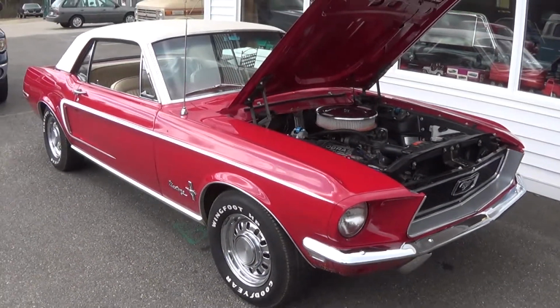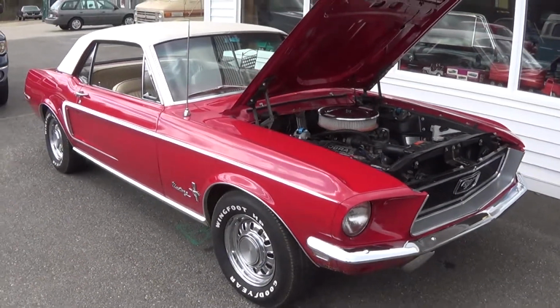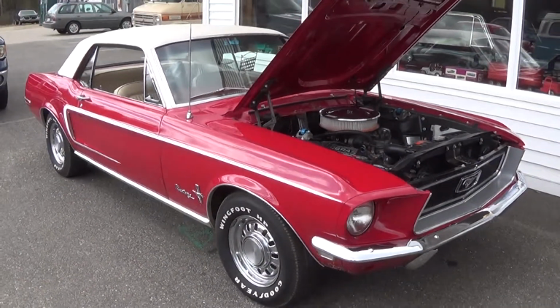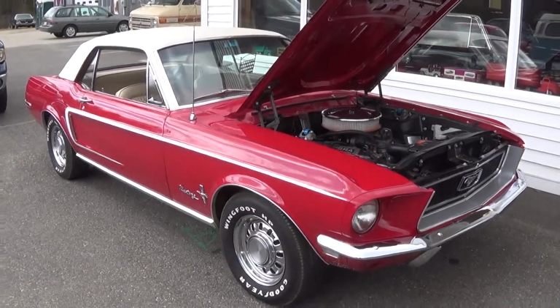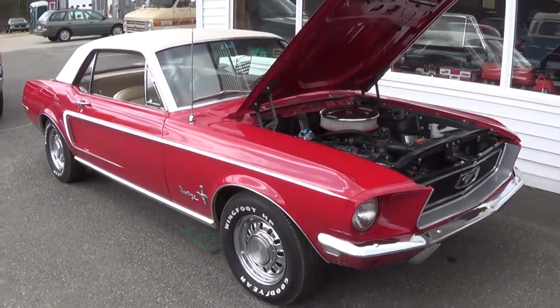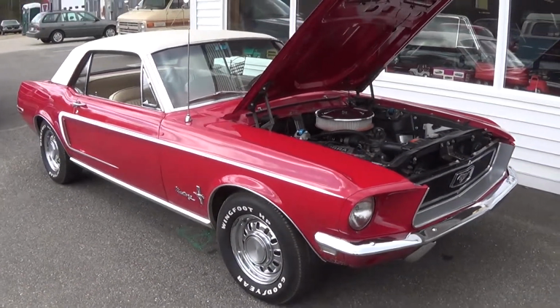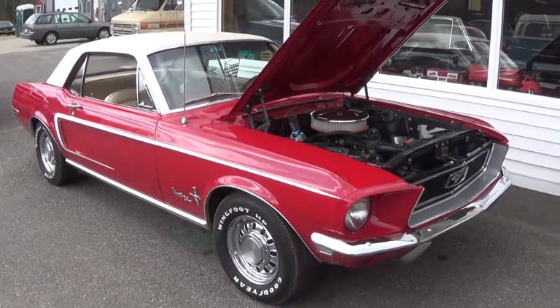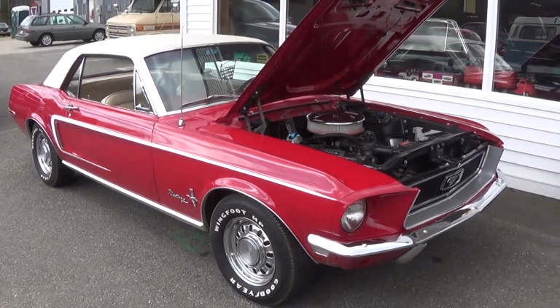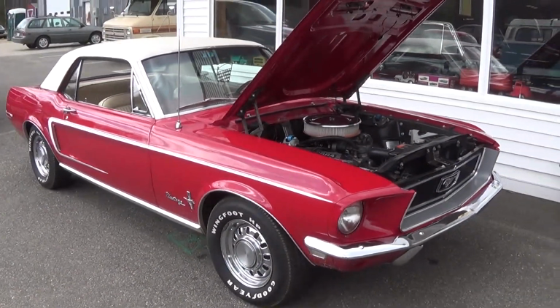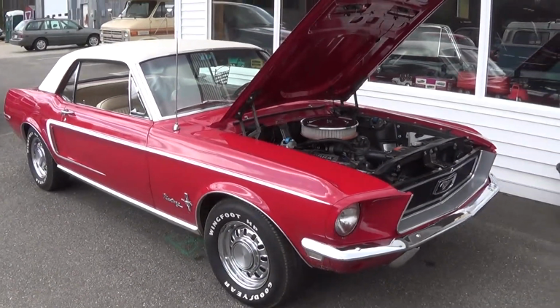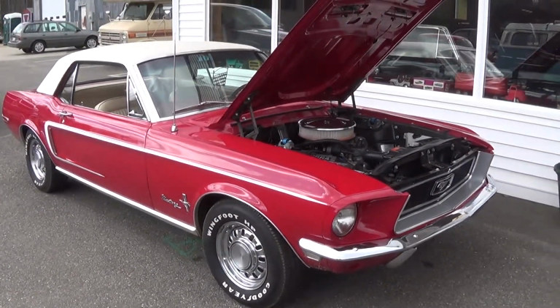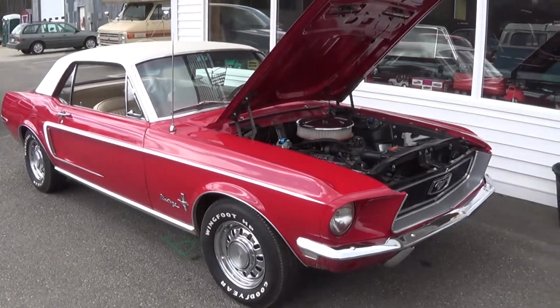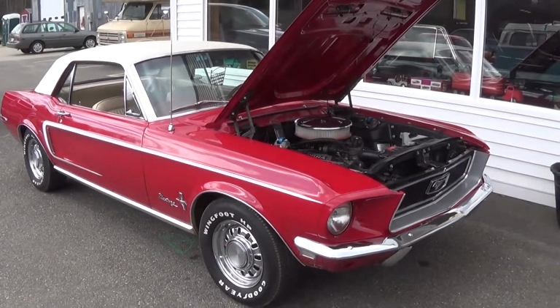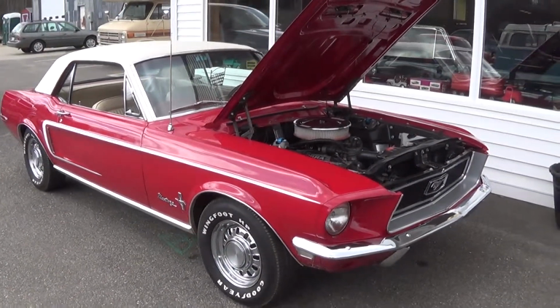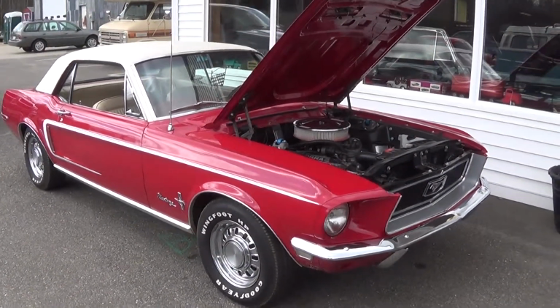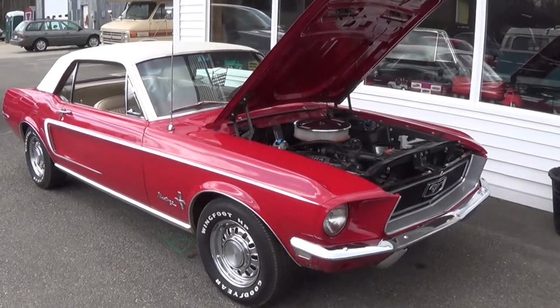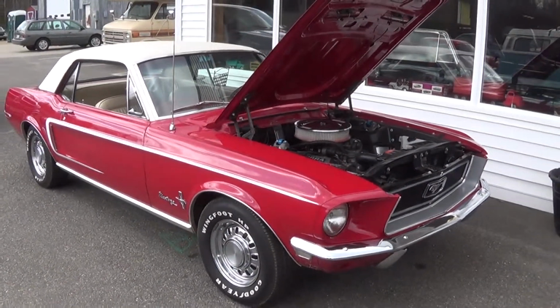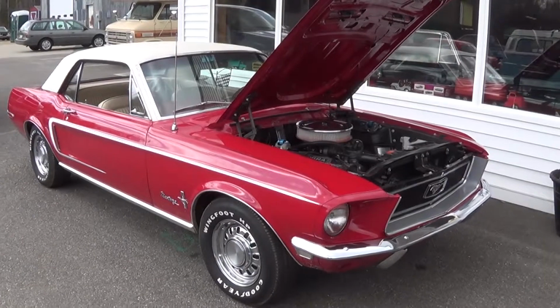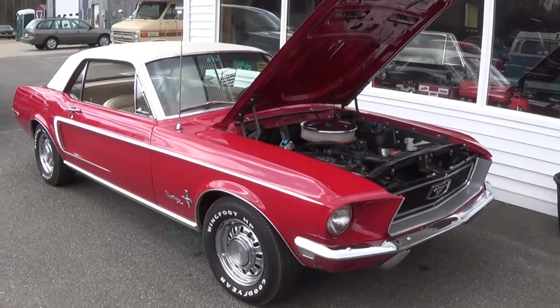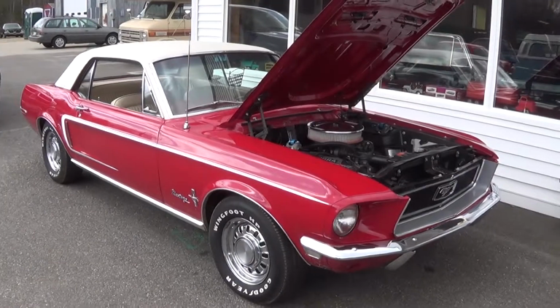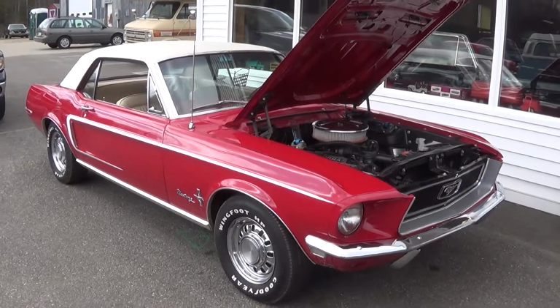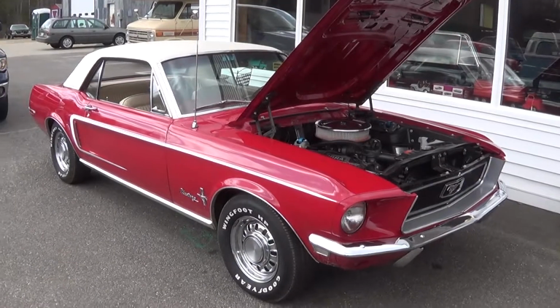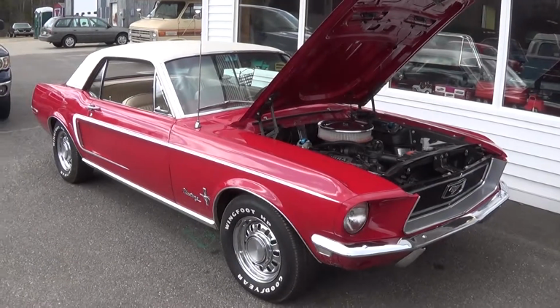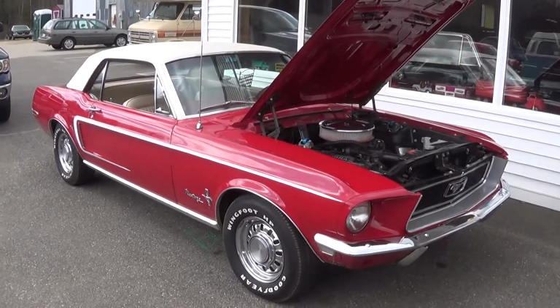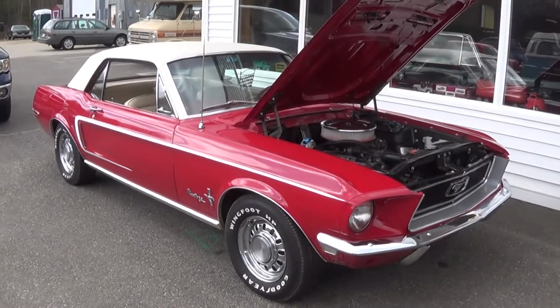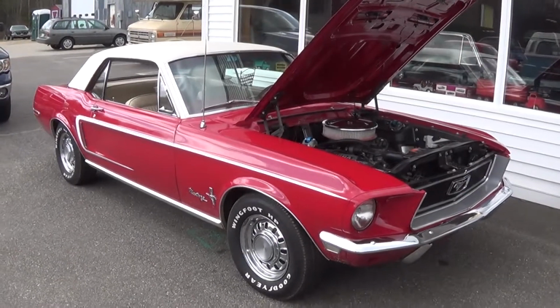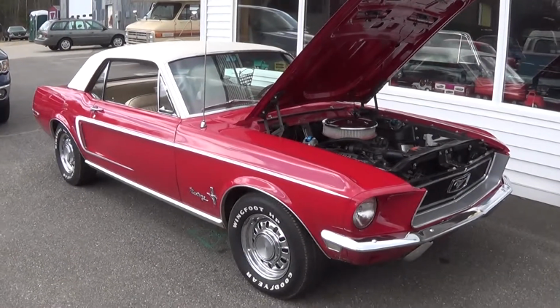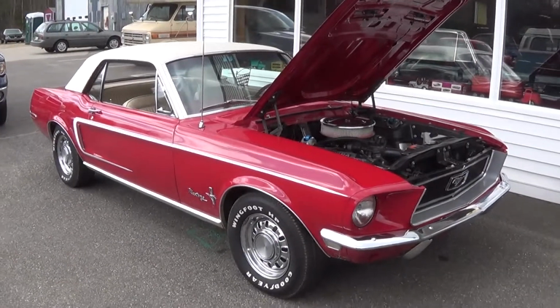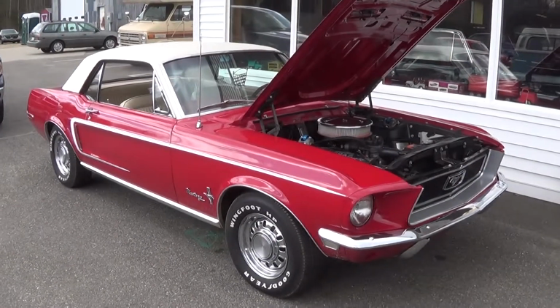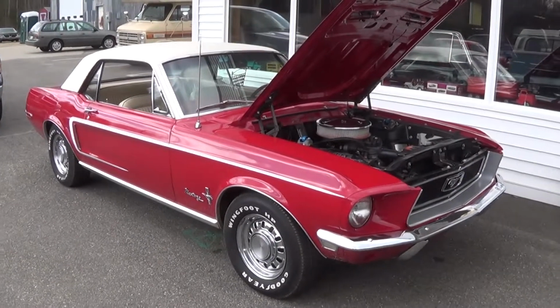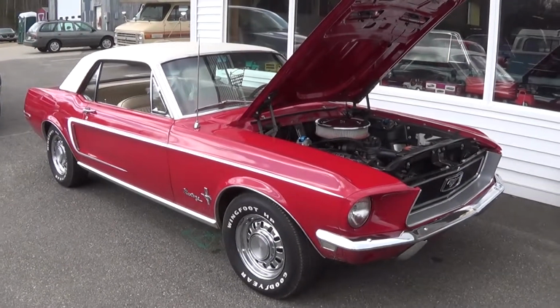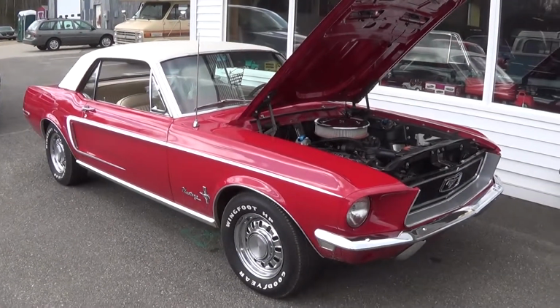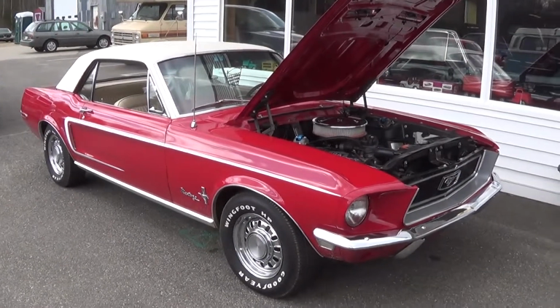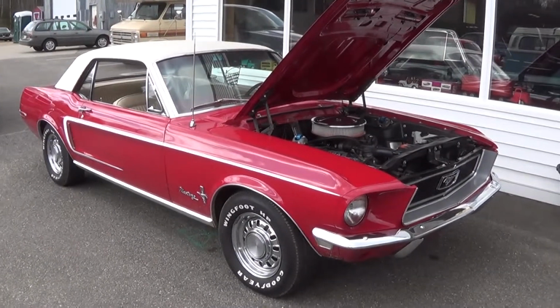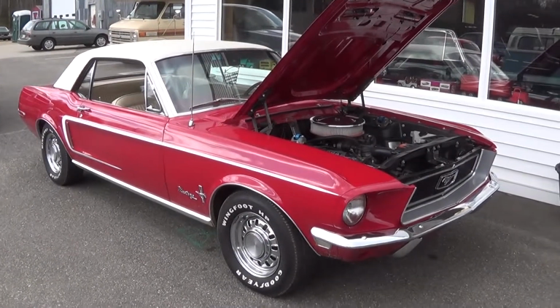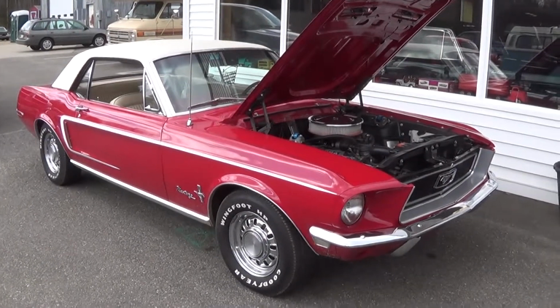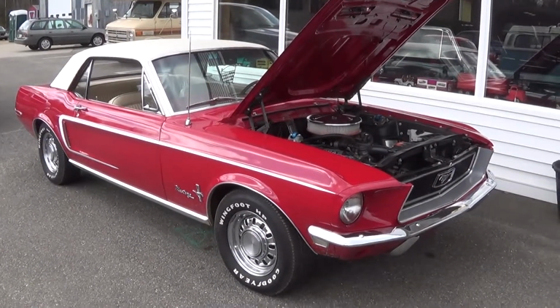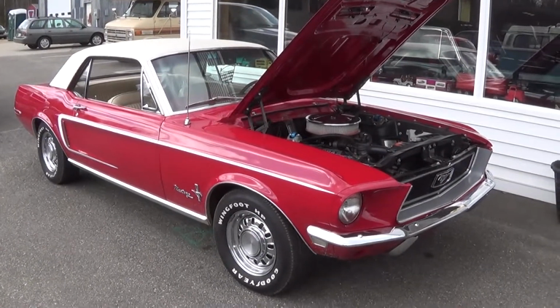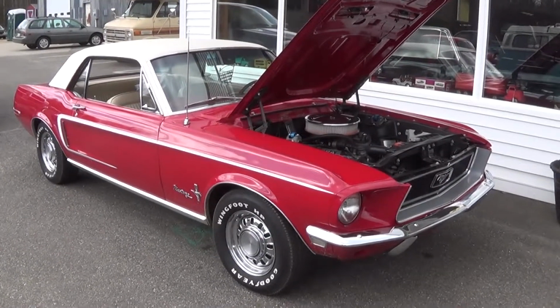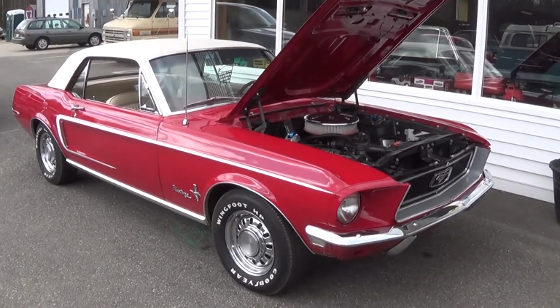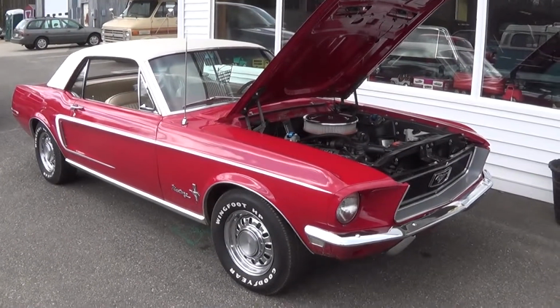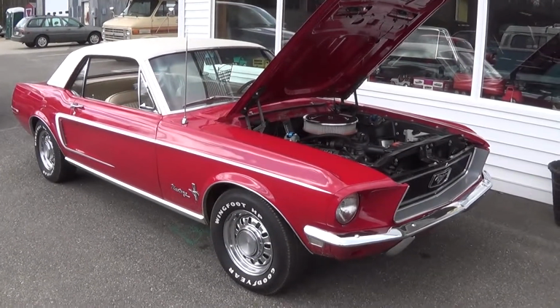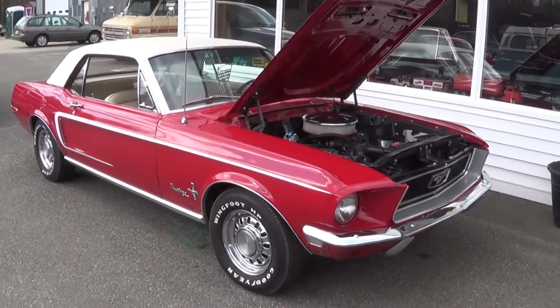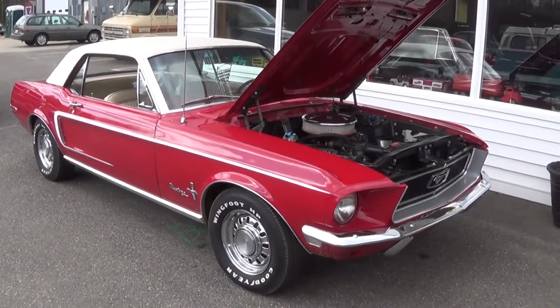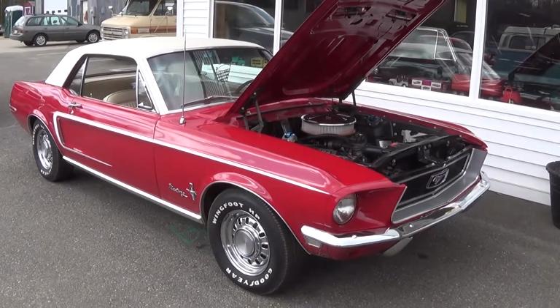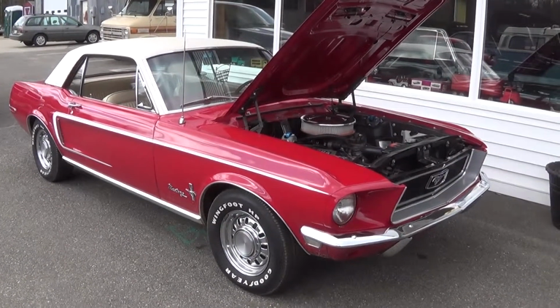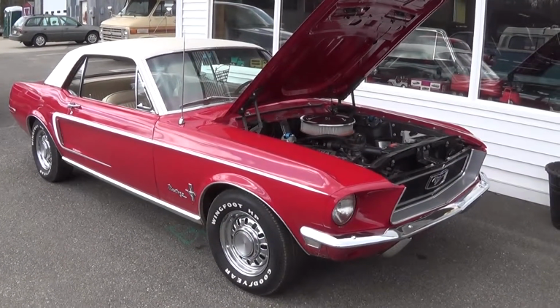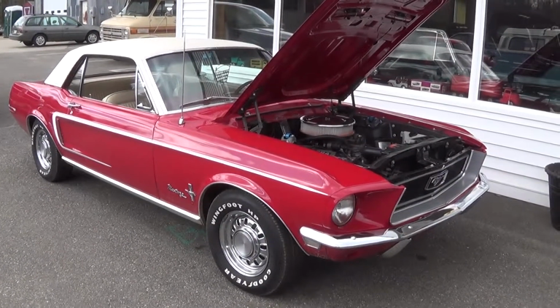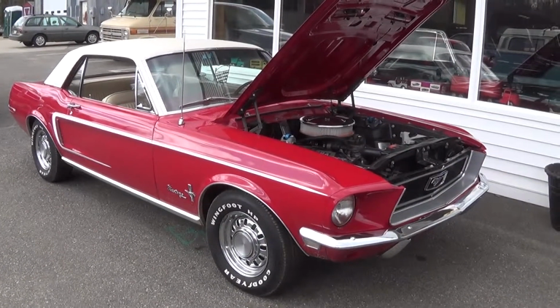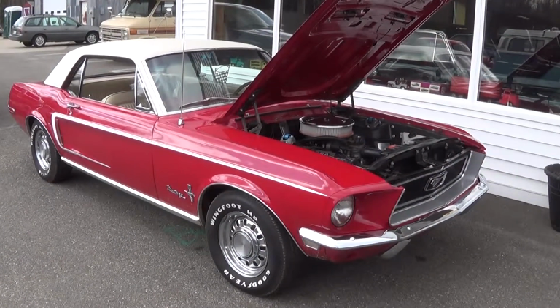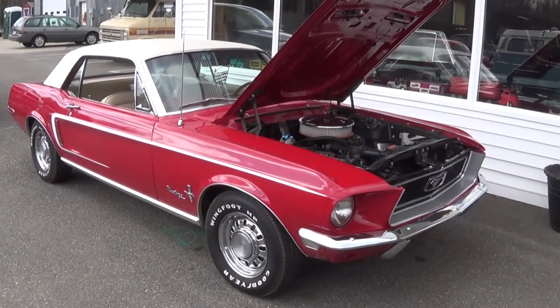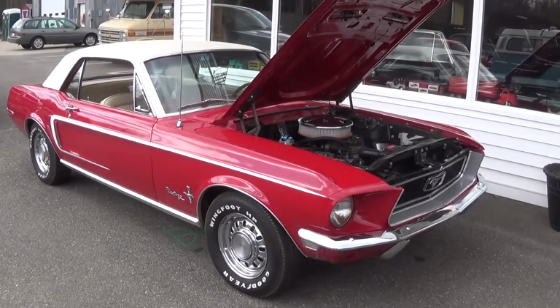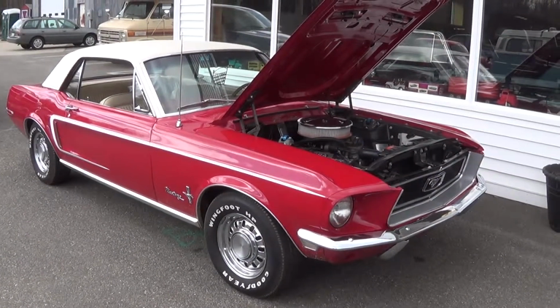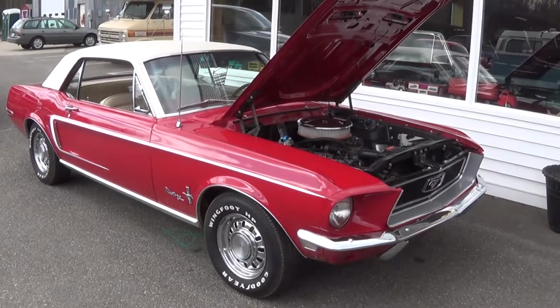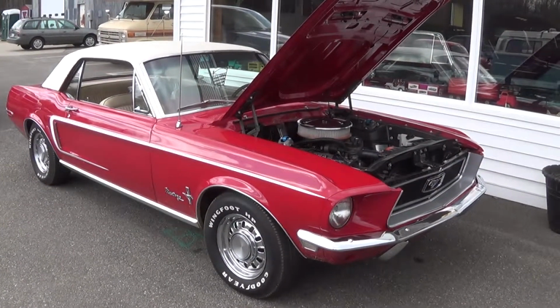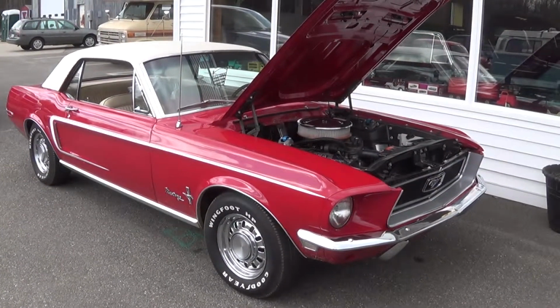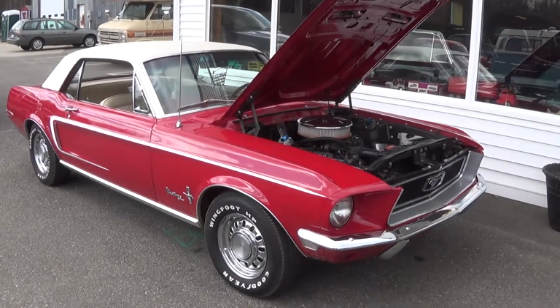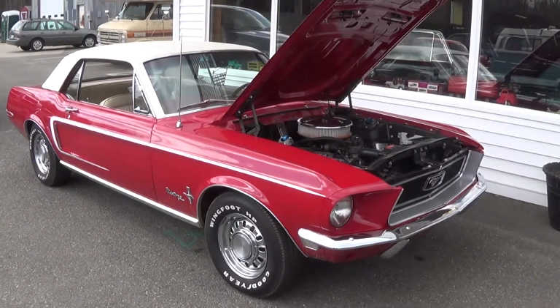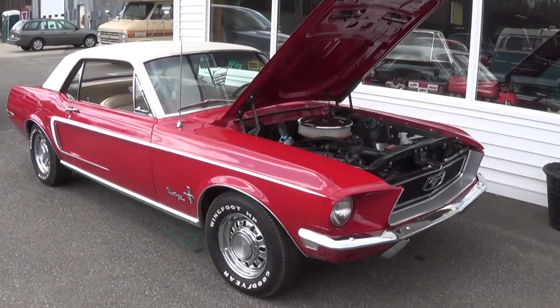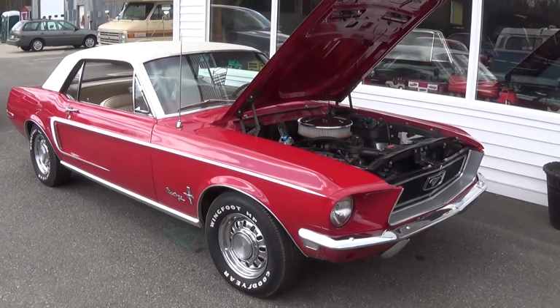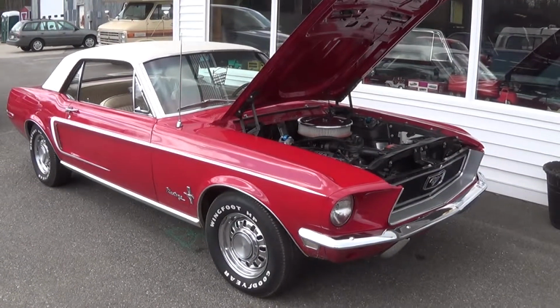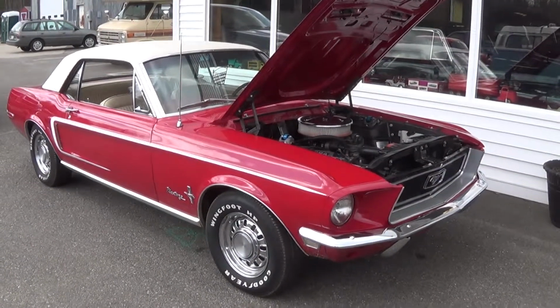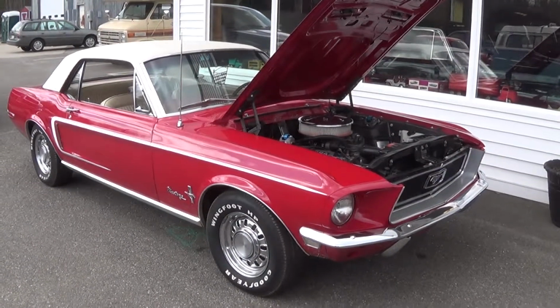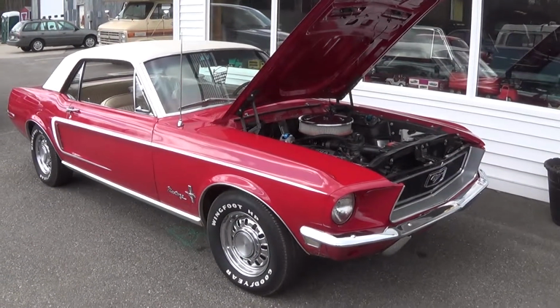If you have any questions about this '68 Mustang, check us out at MotorlandAmerica.com. Thanks for watching.